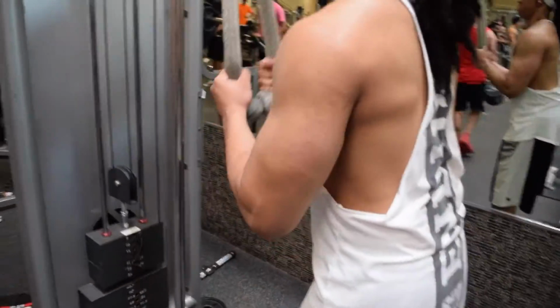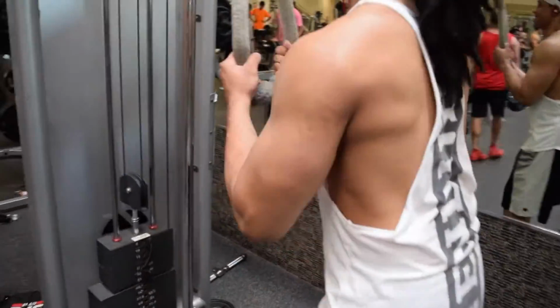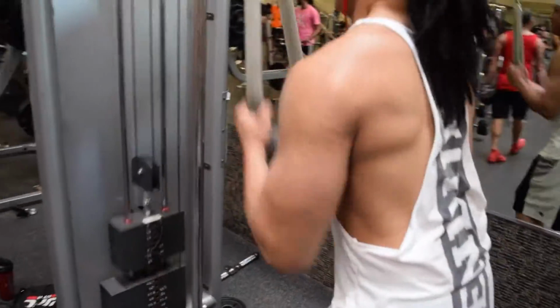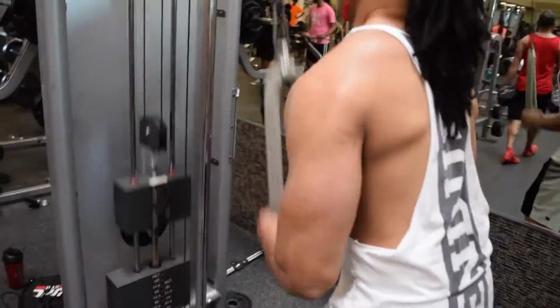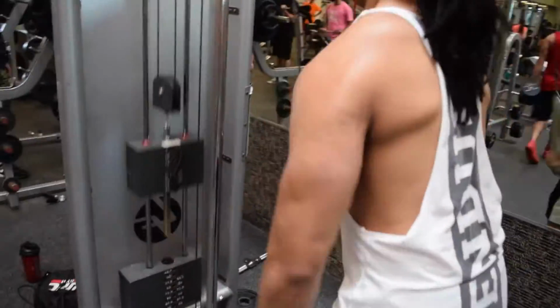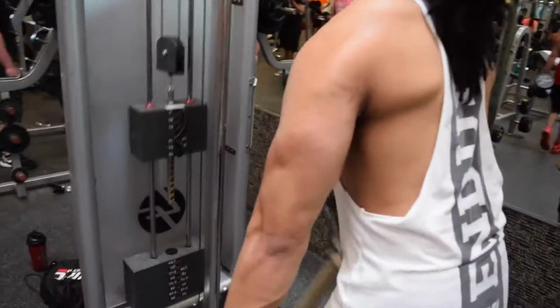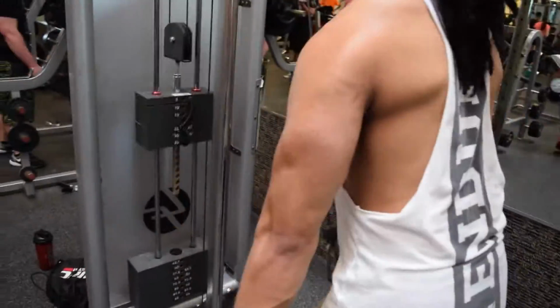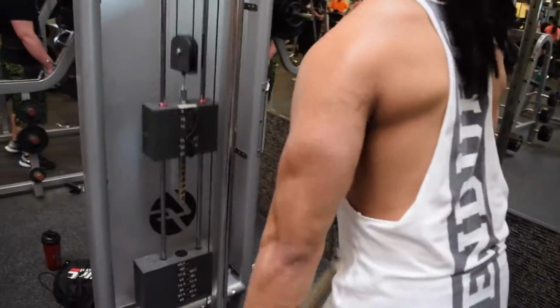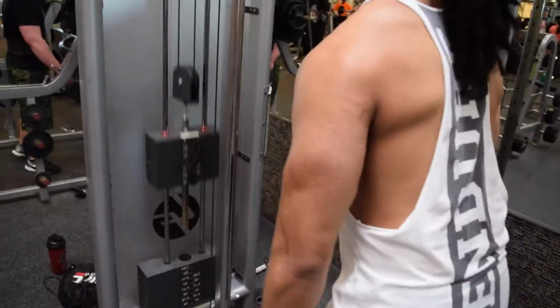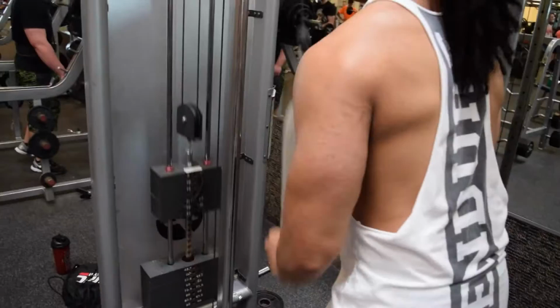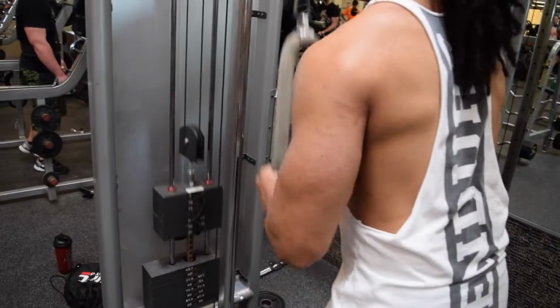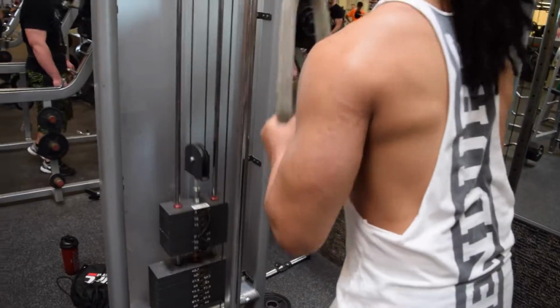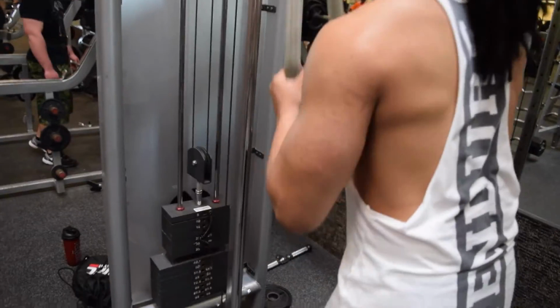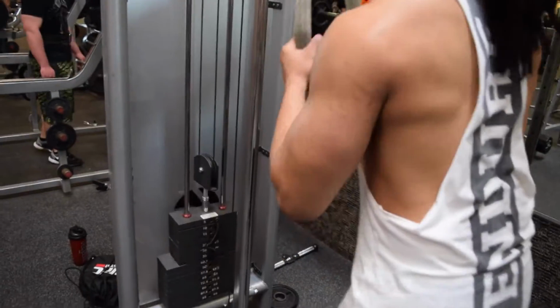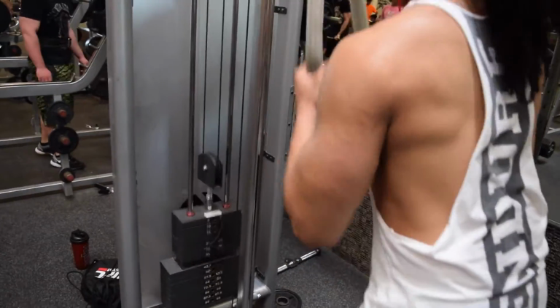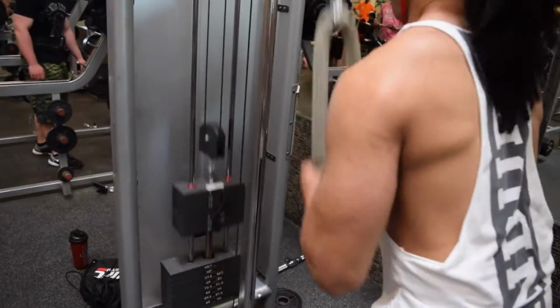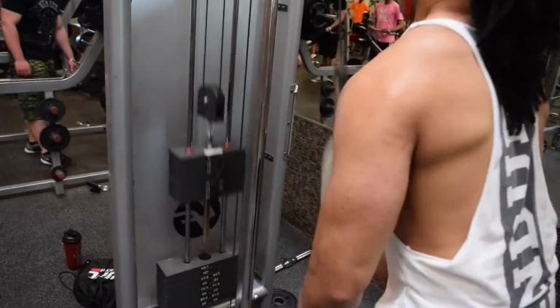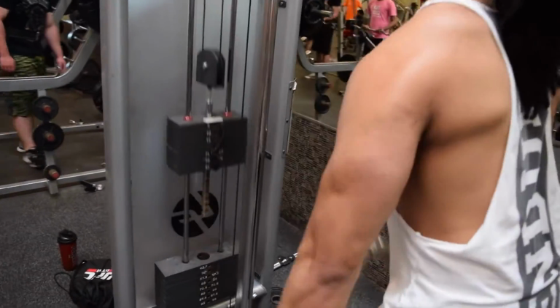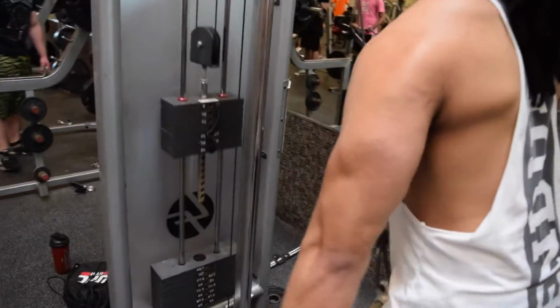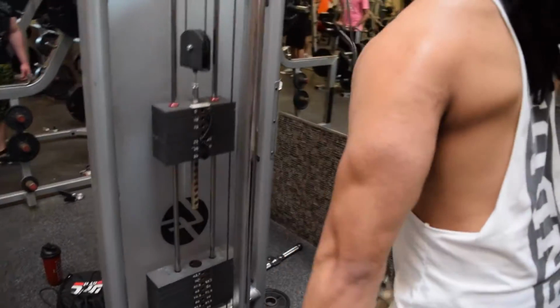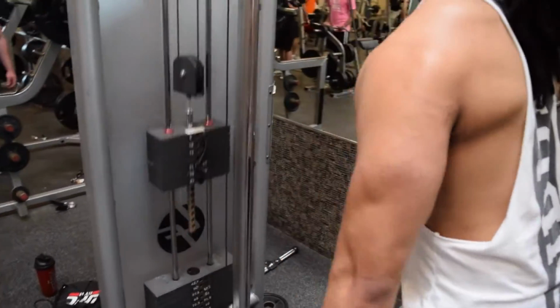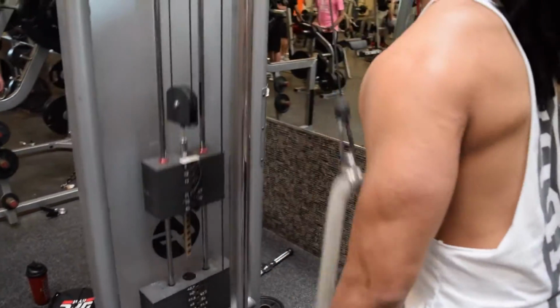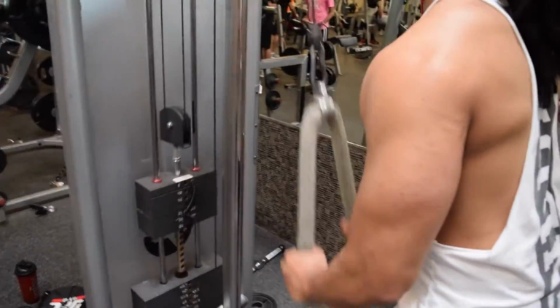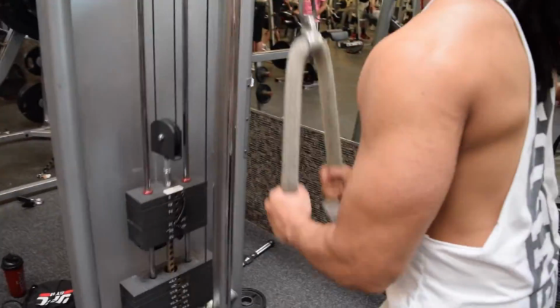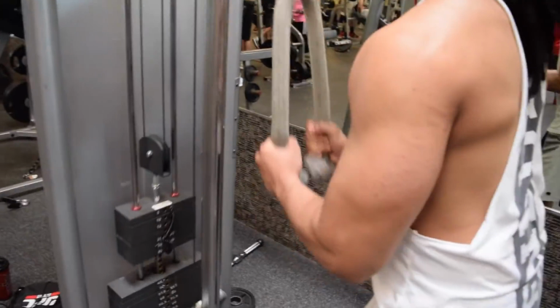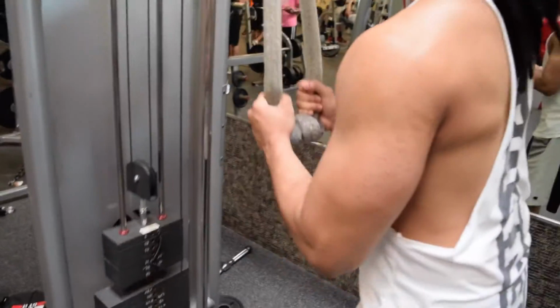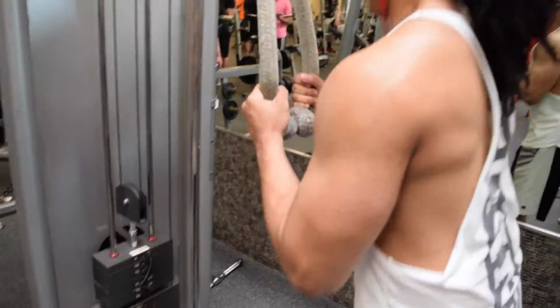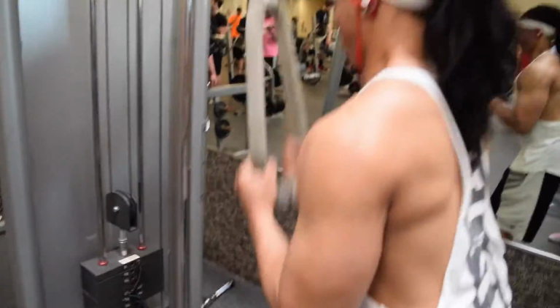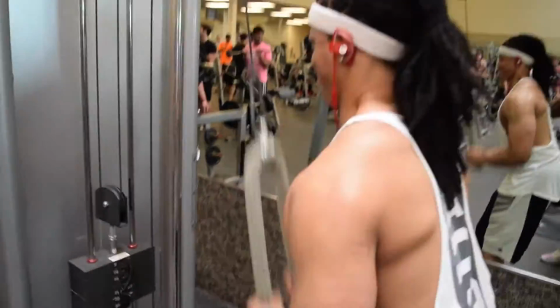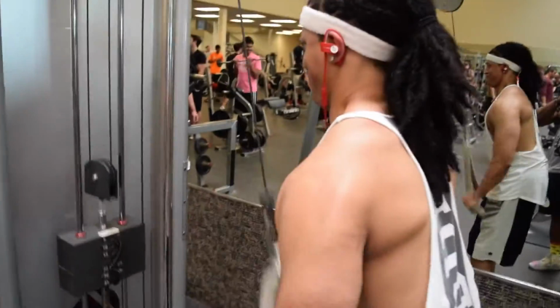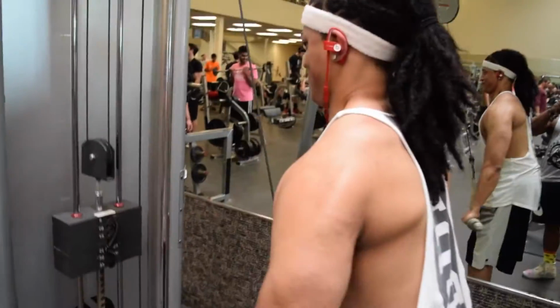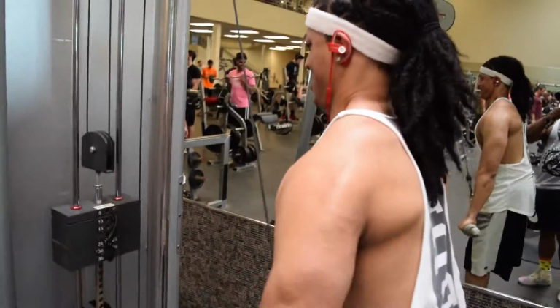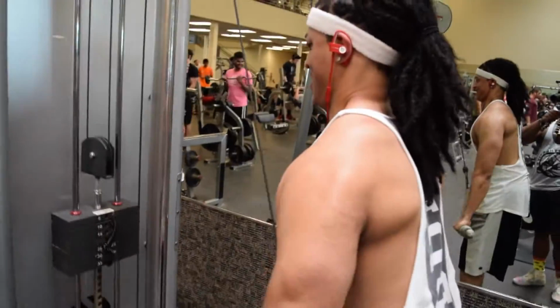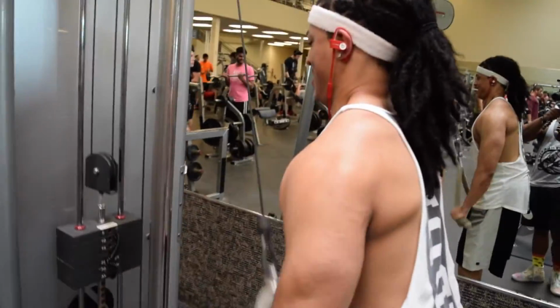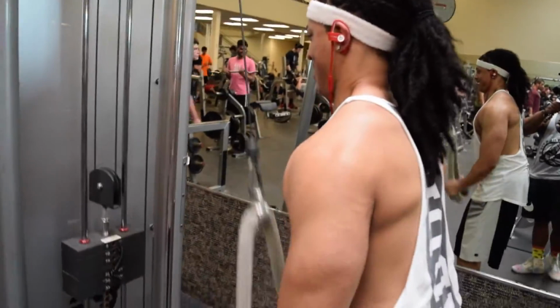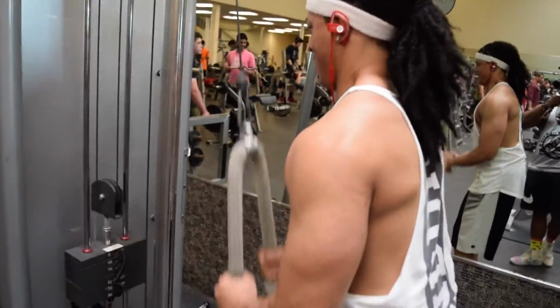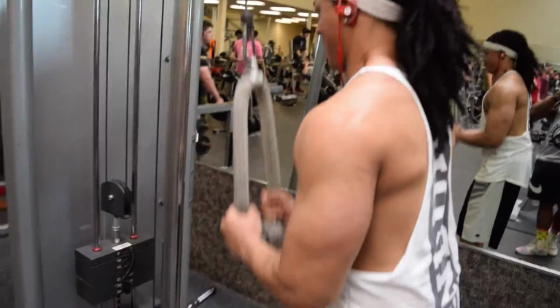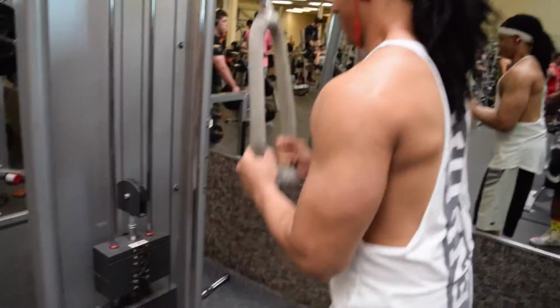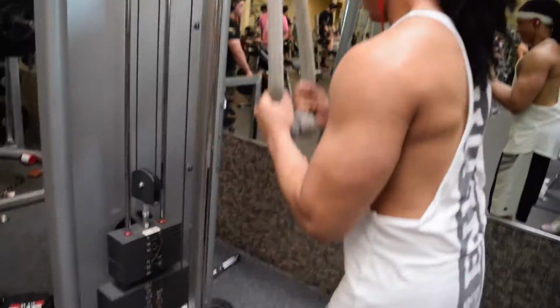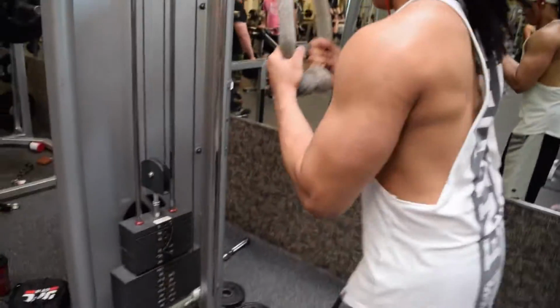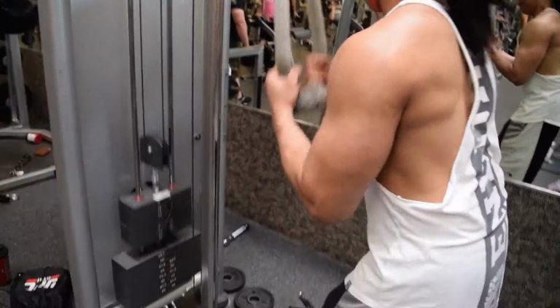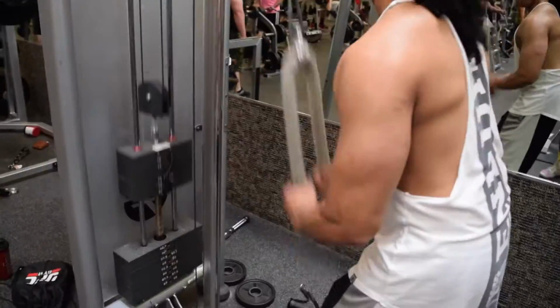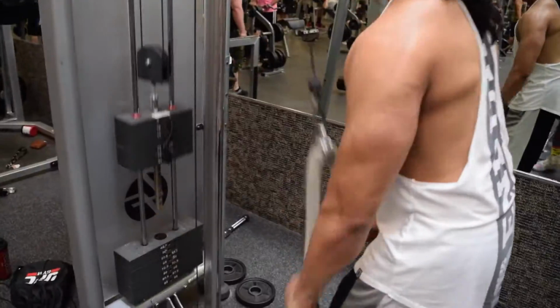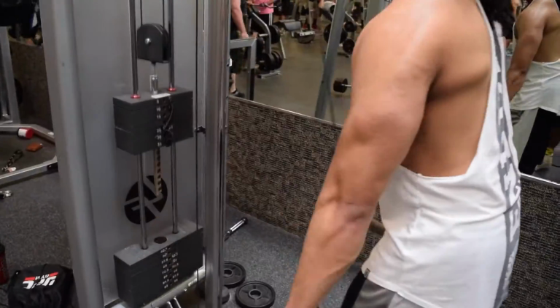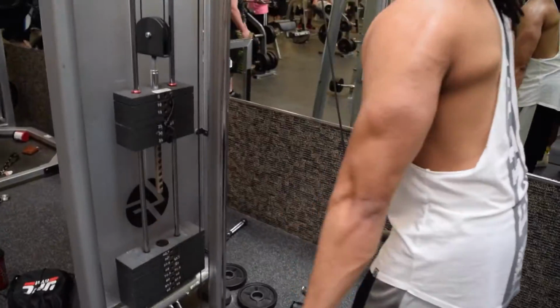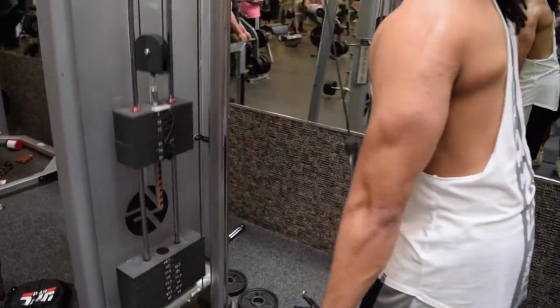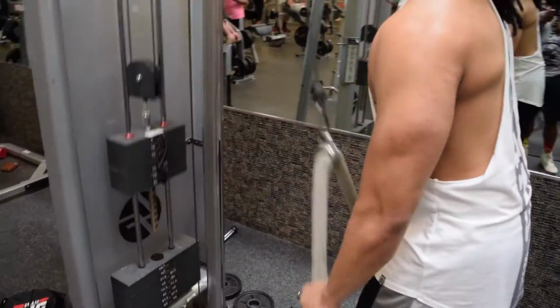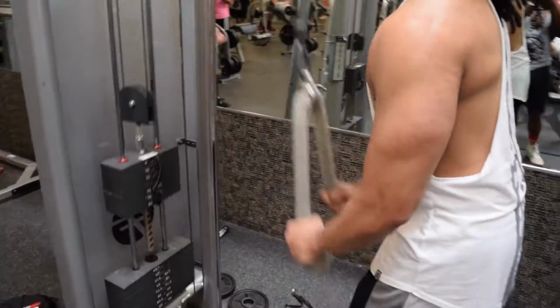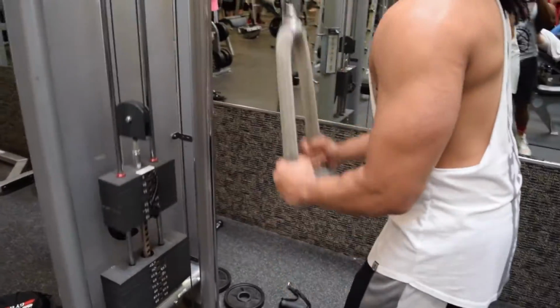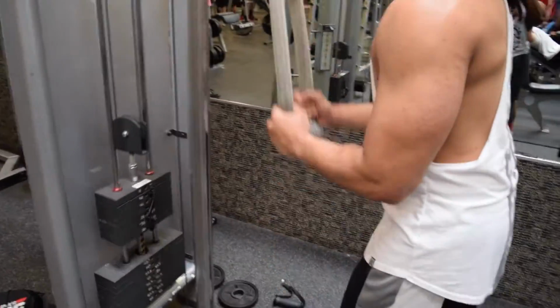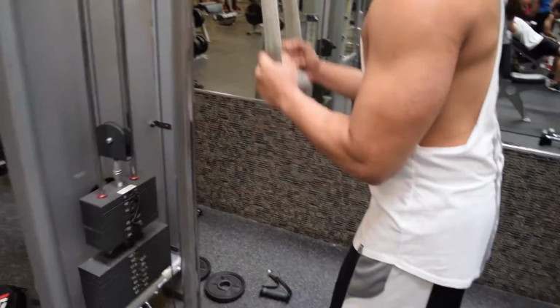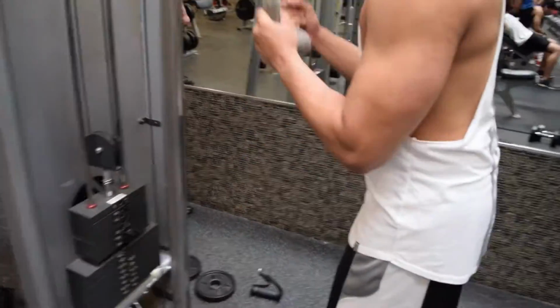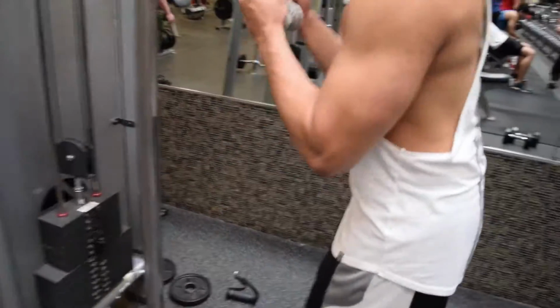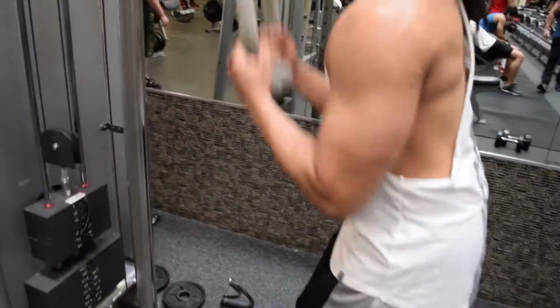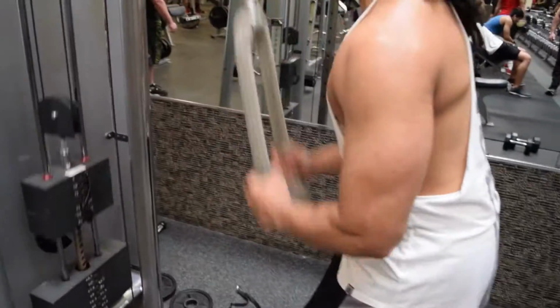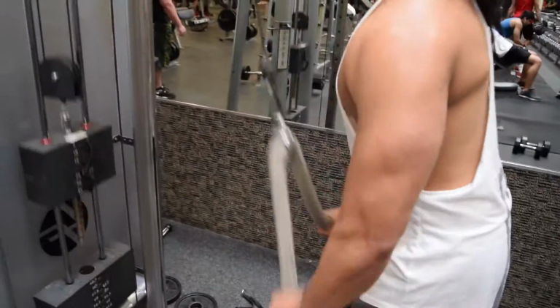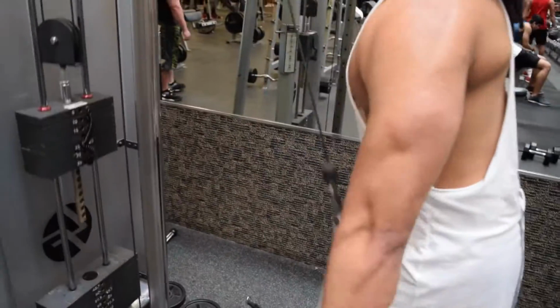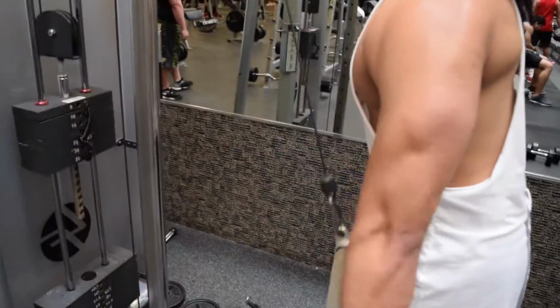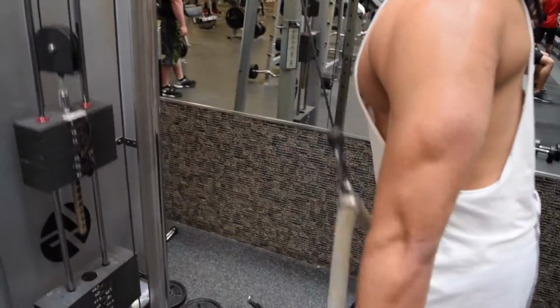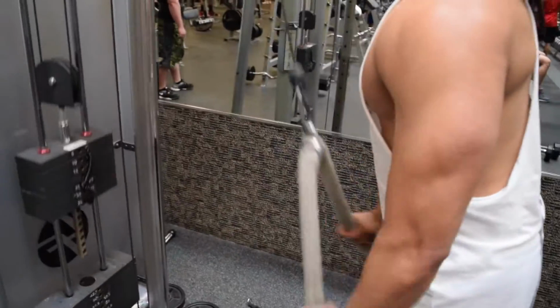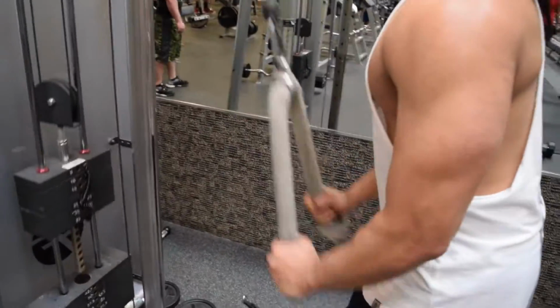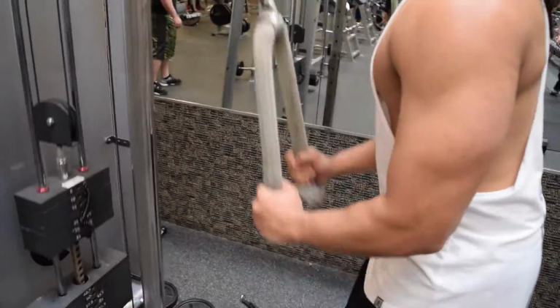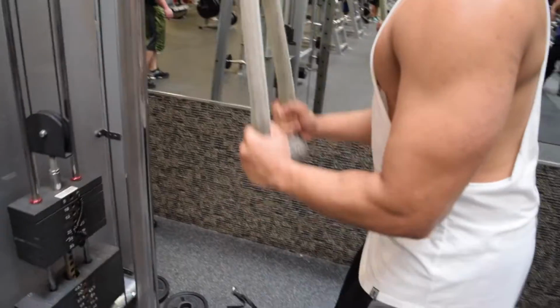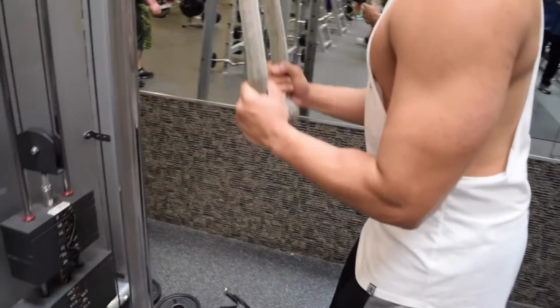Now we're moving on to tricep rope extensions, and we're going to superset it with single arm extensions.